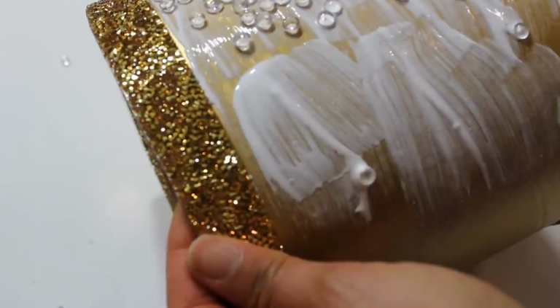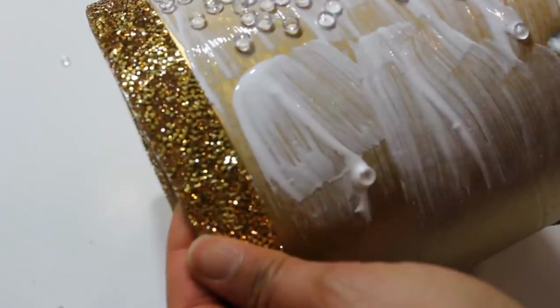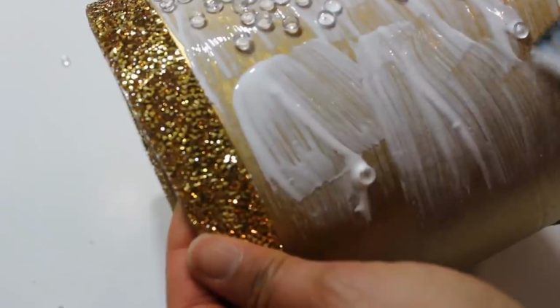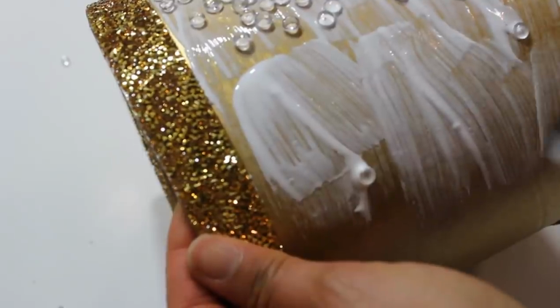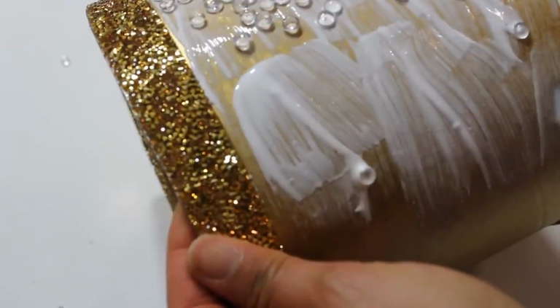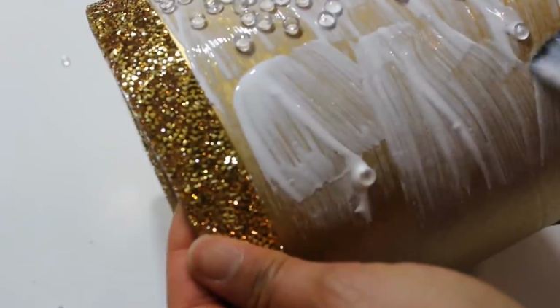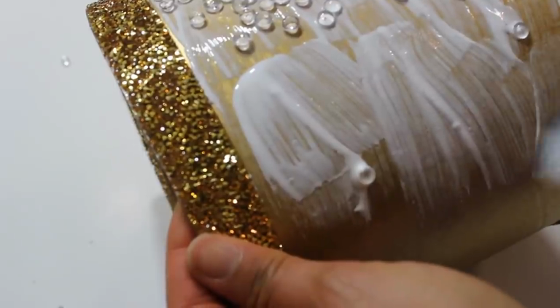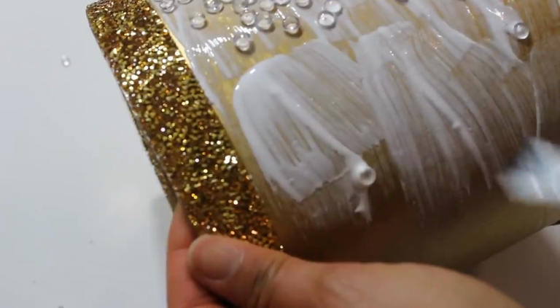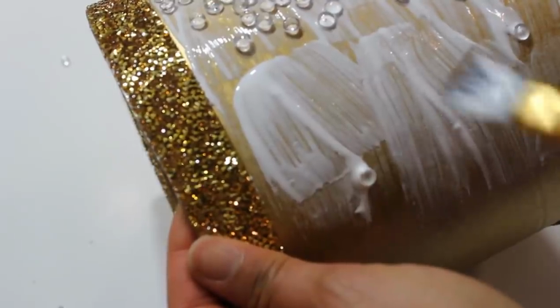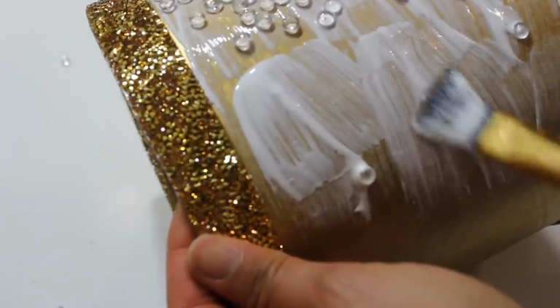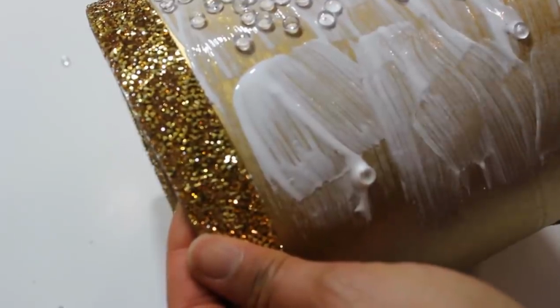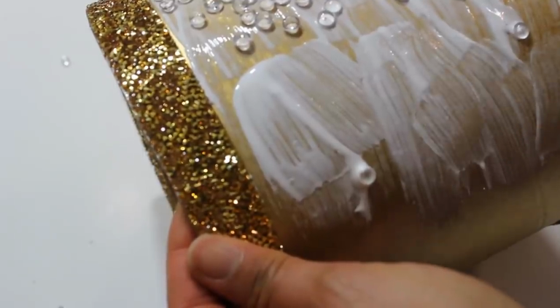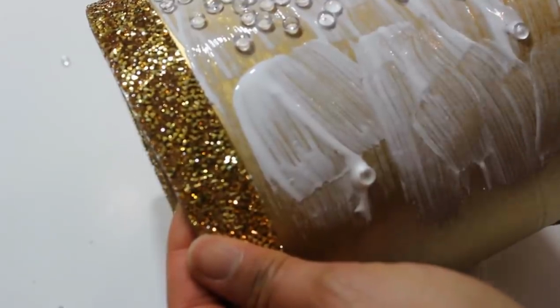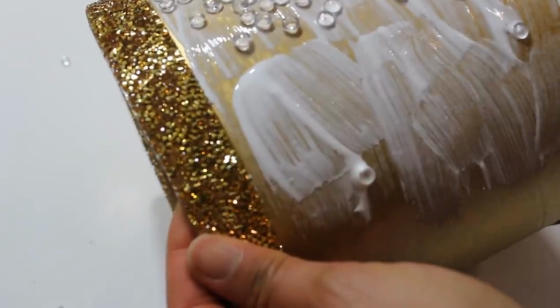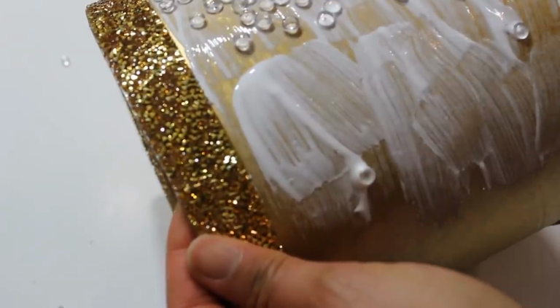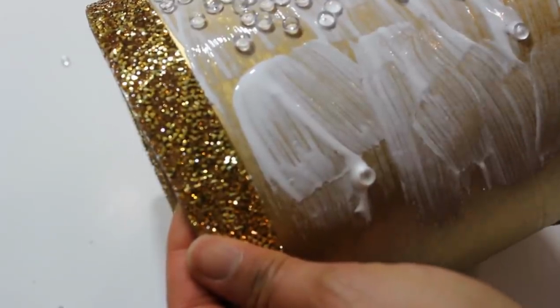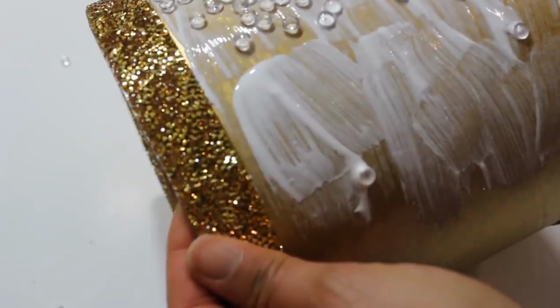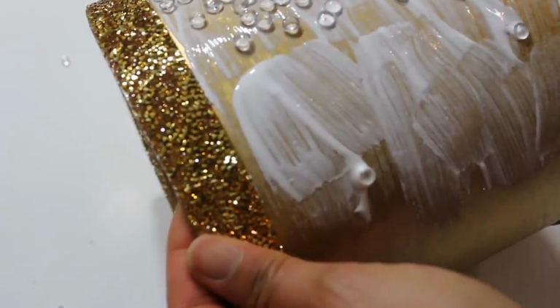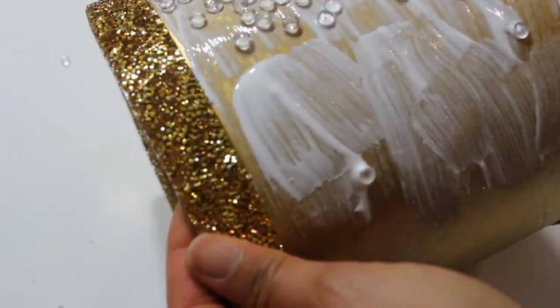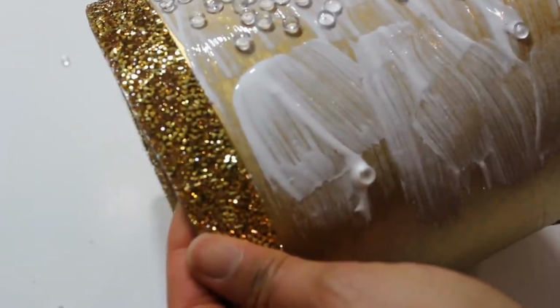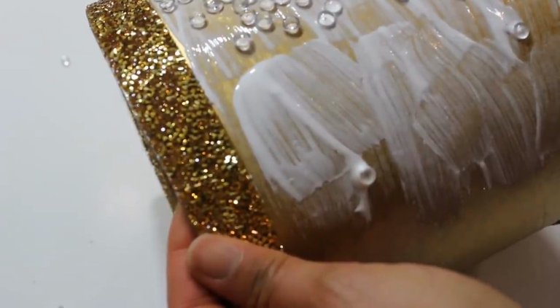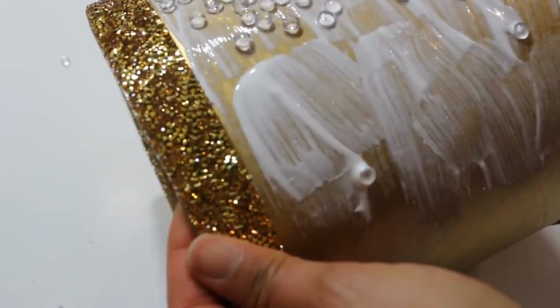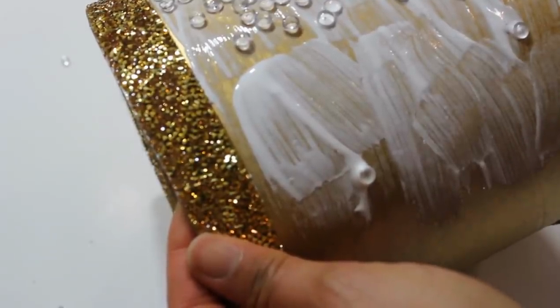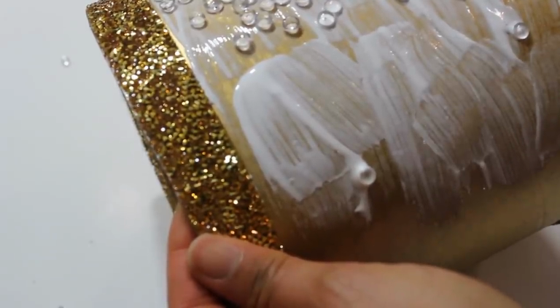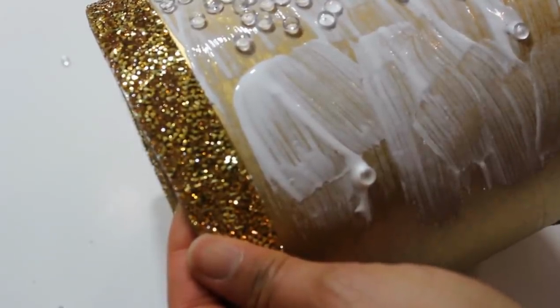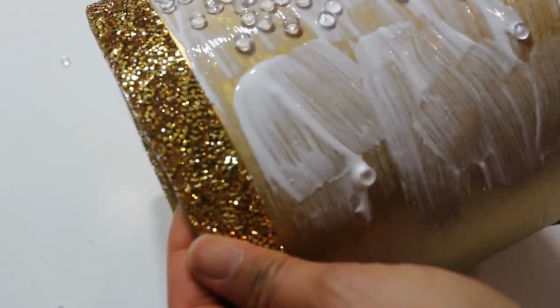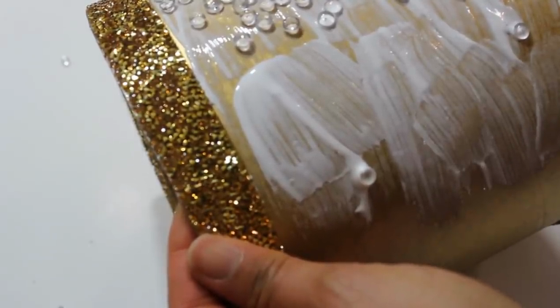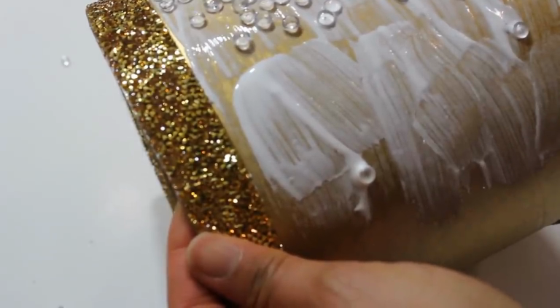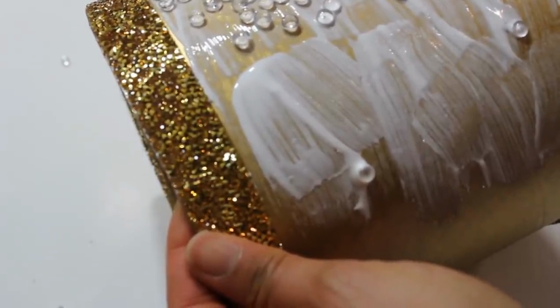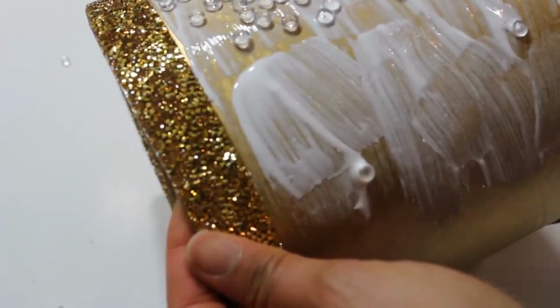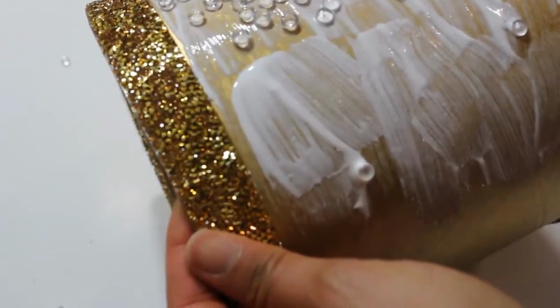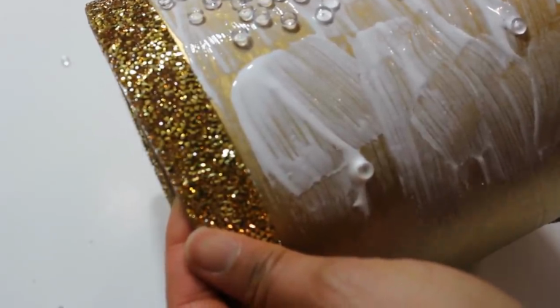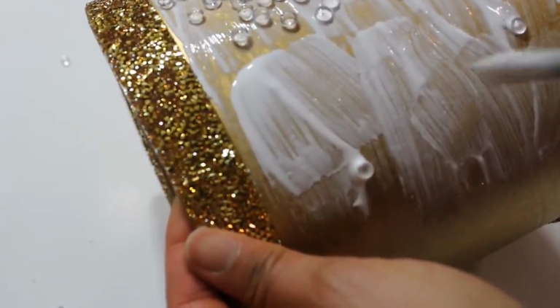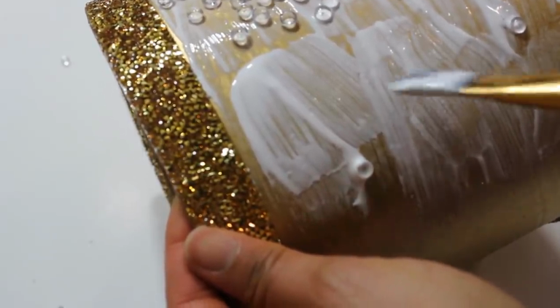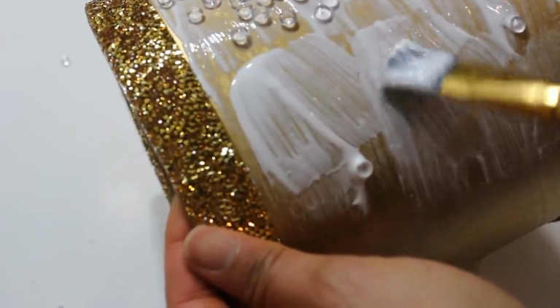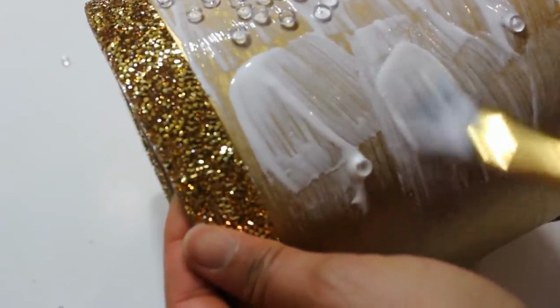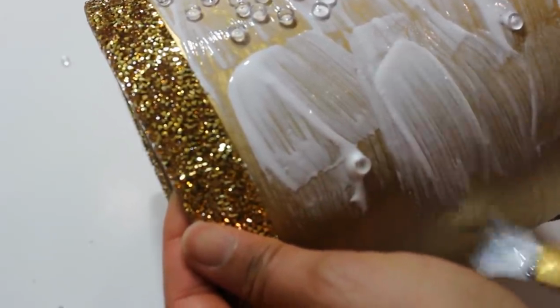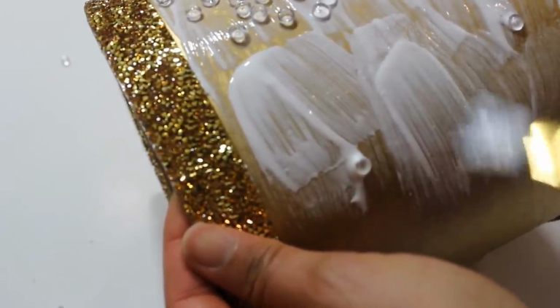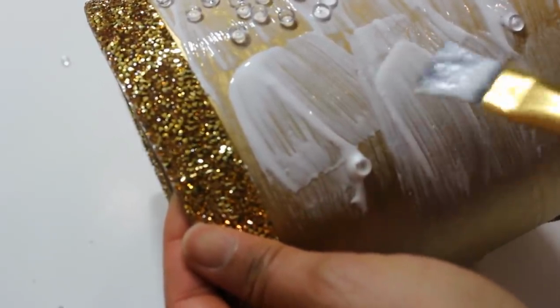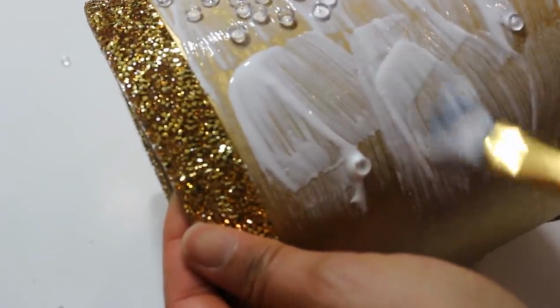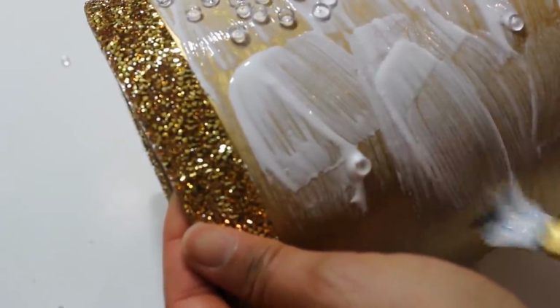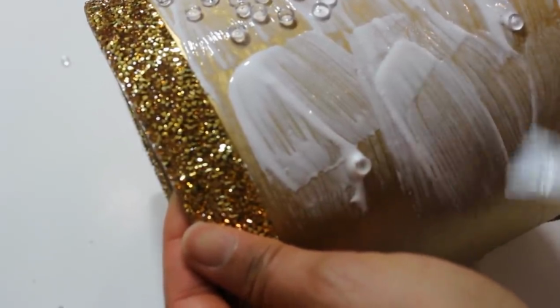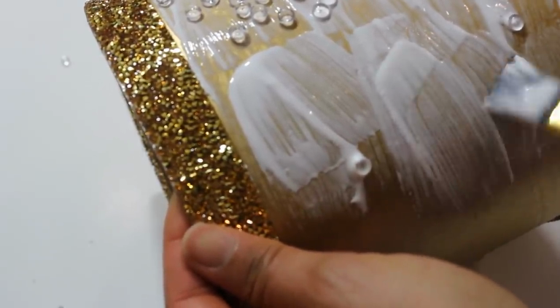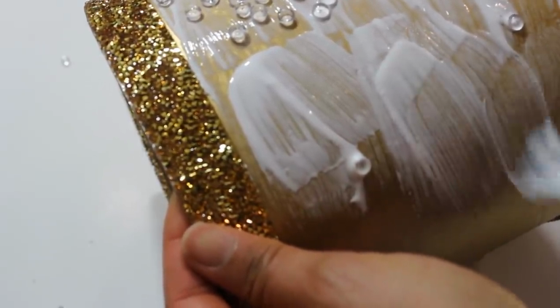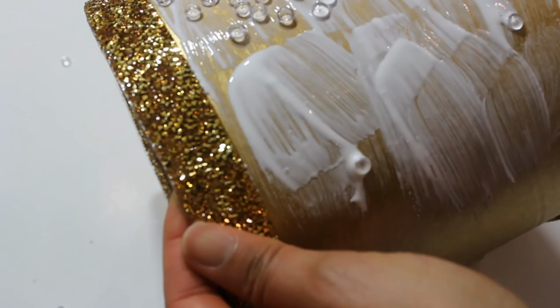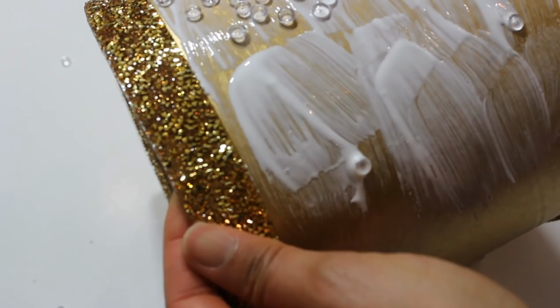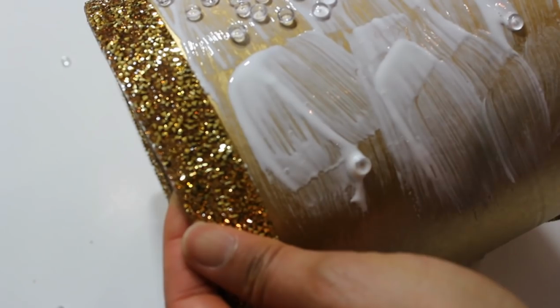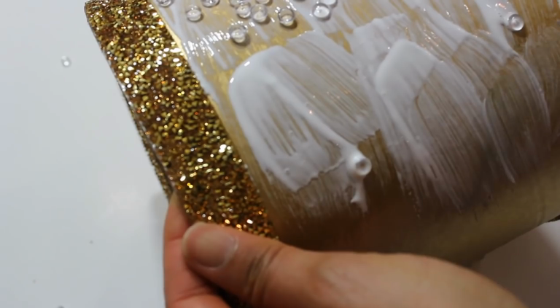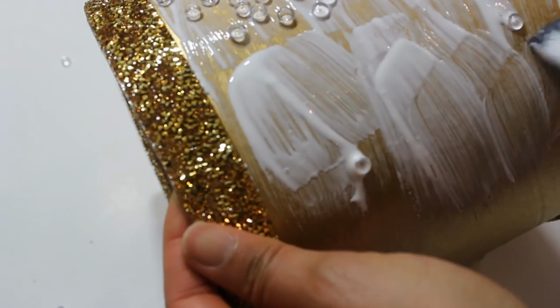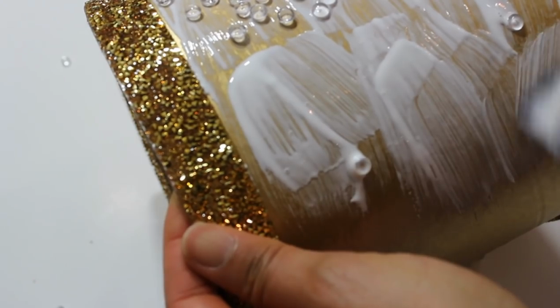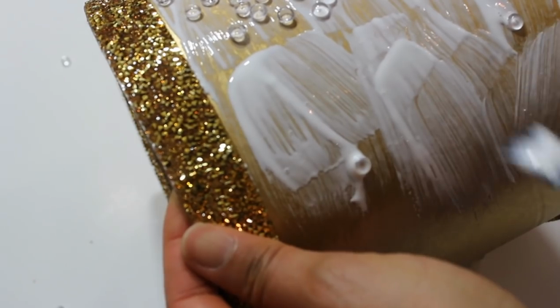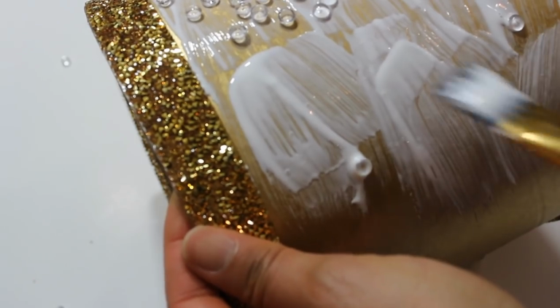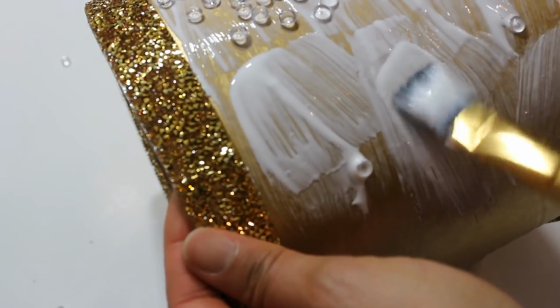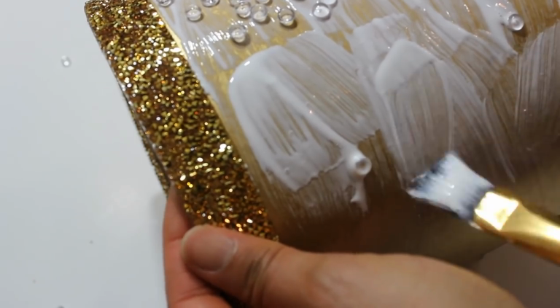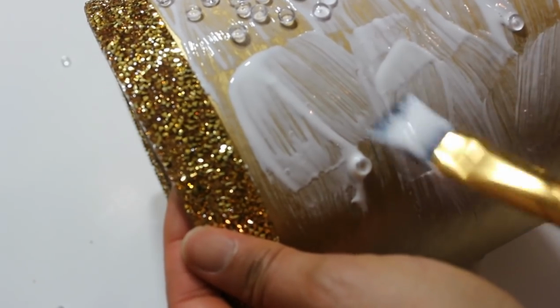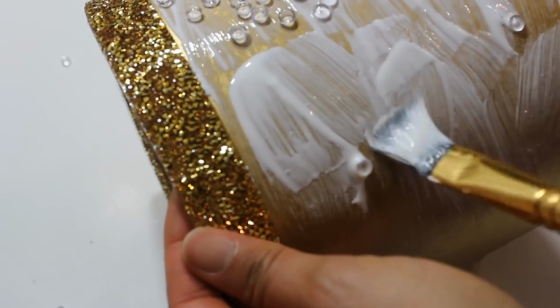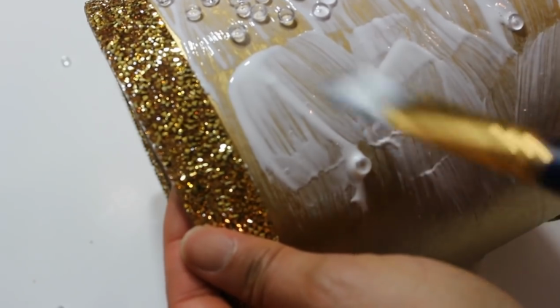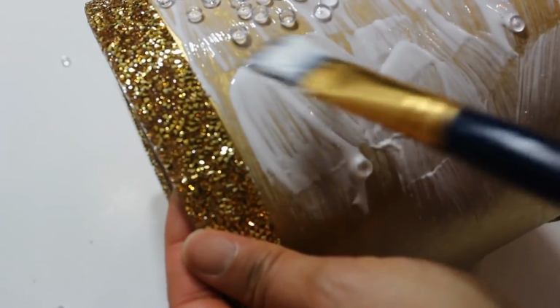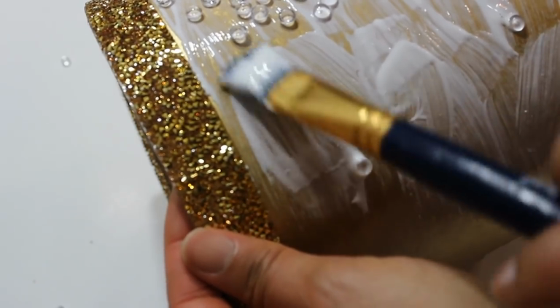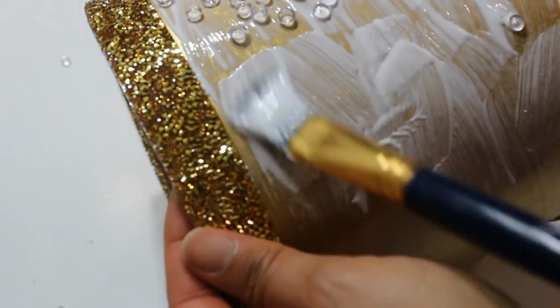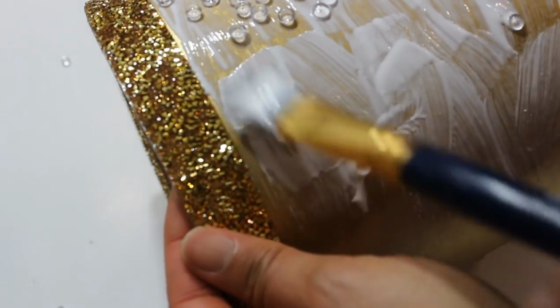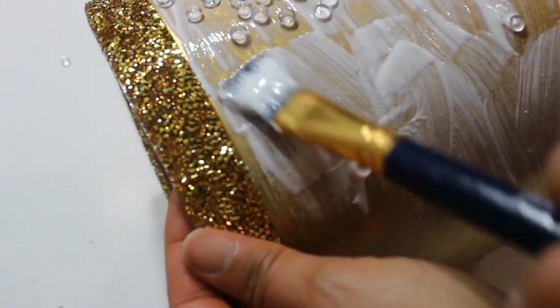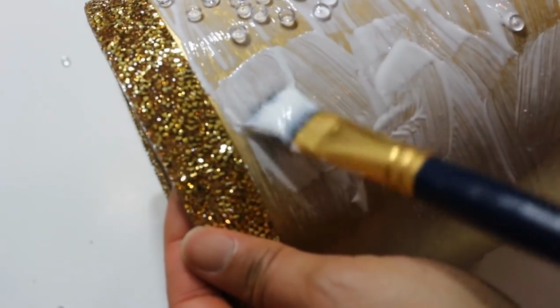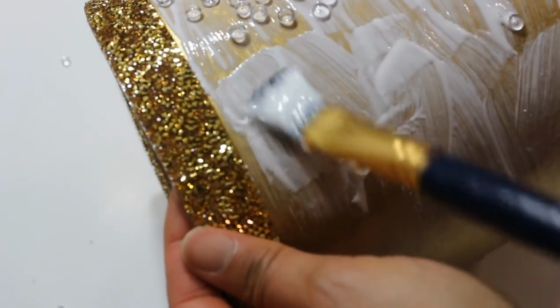I'm going to be working in sections. Once I've completed one section, I'm just going to rotate the vase around until it's complete.